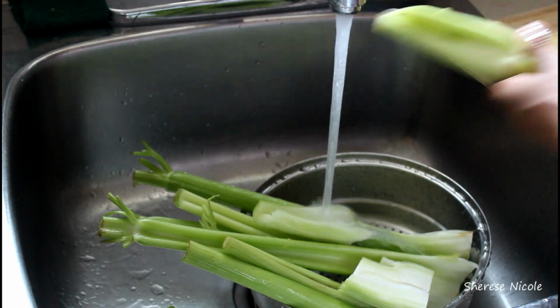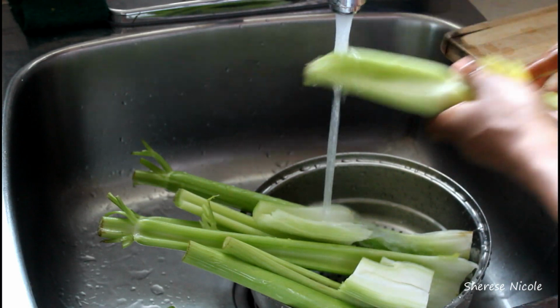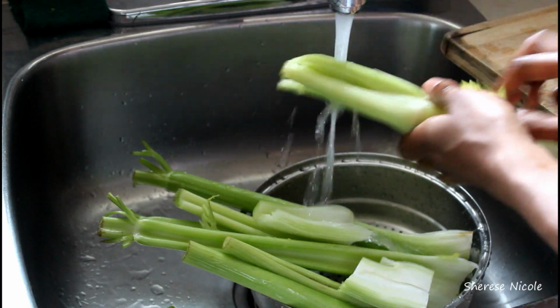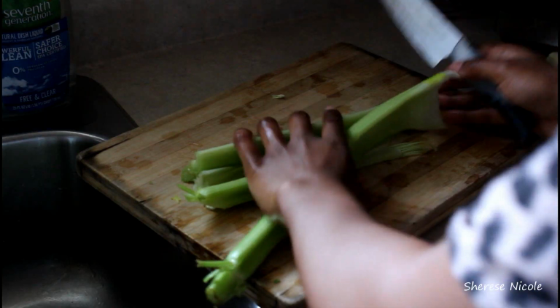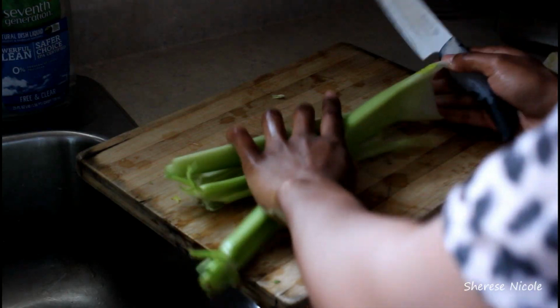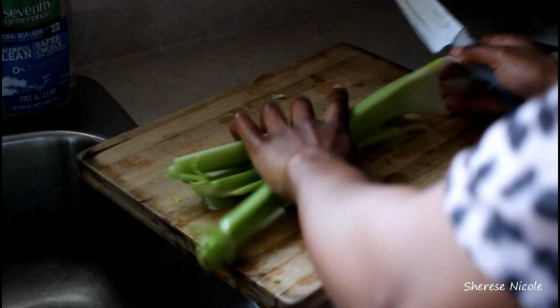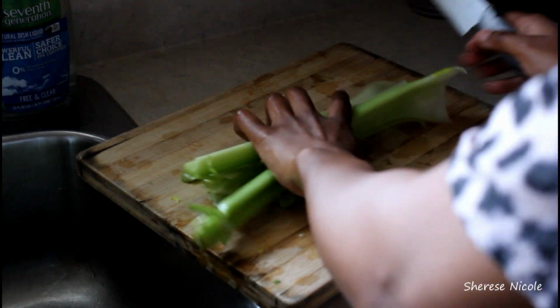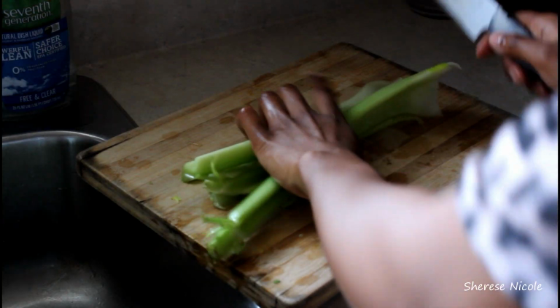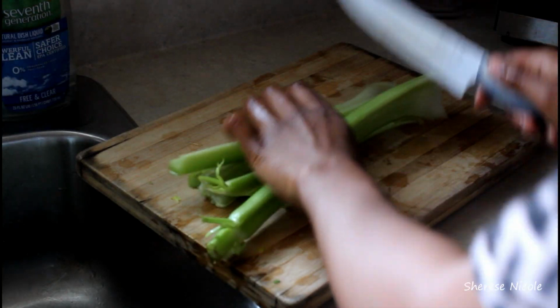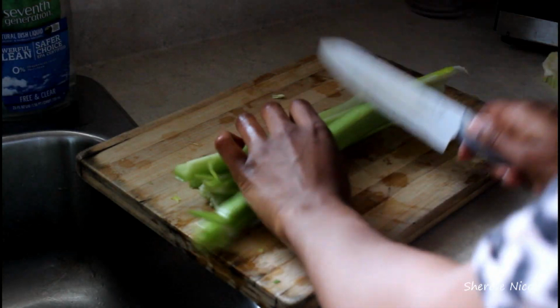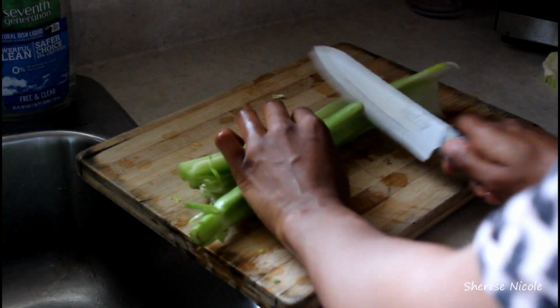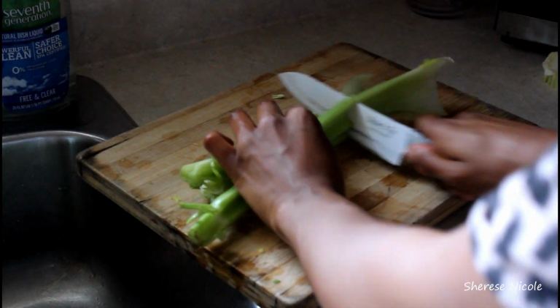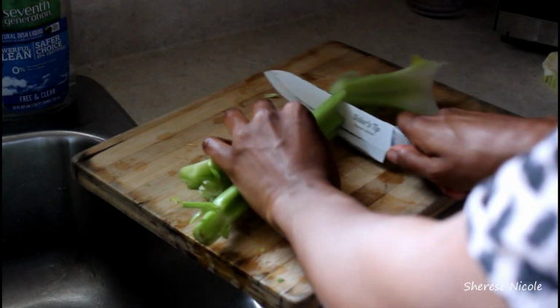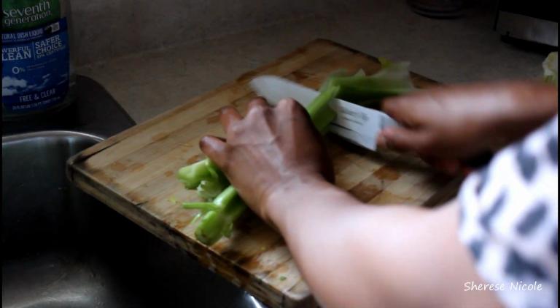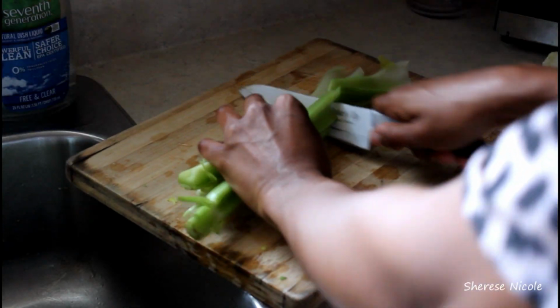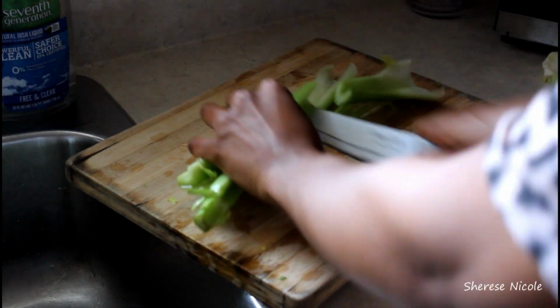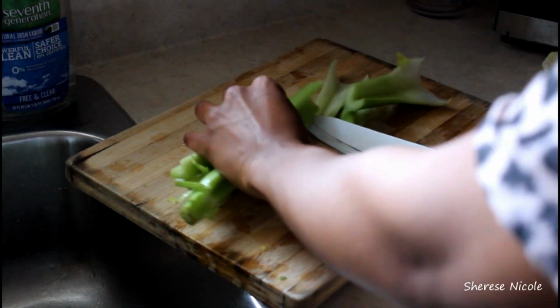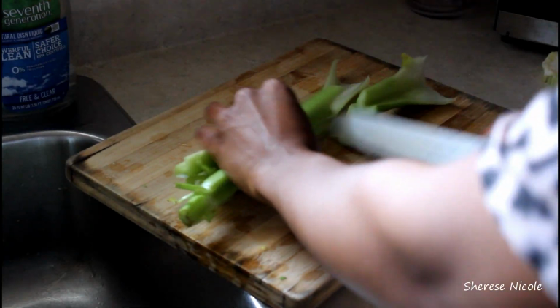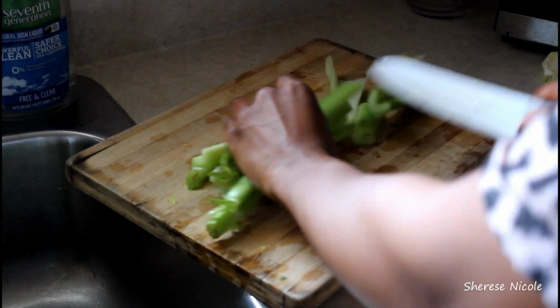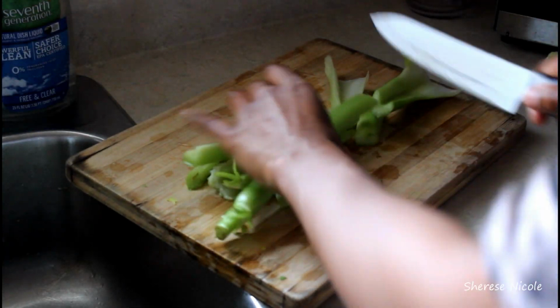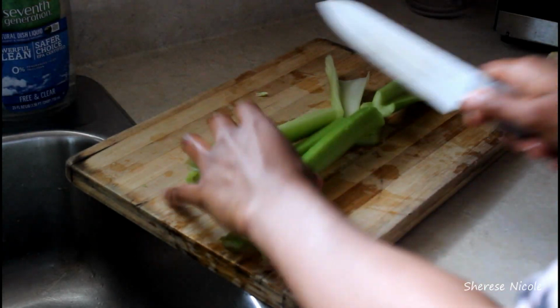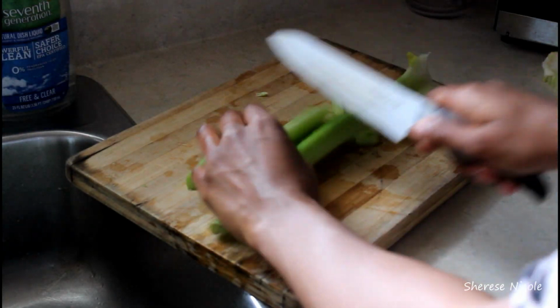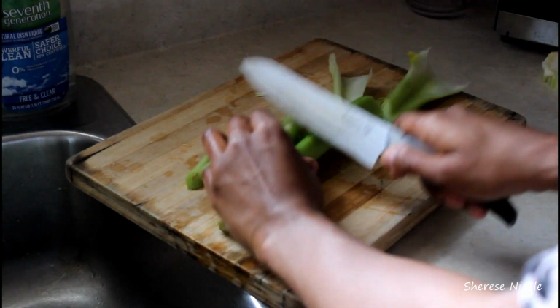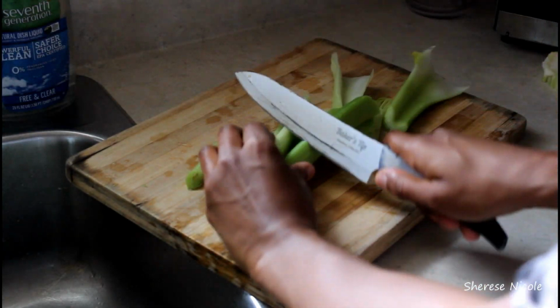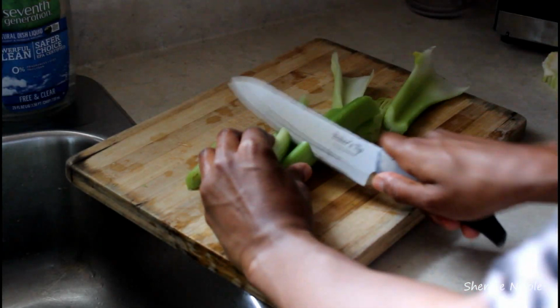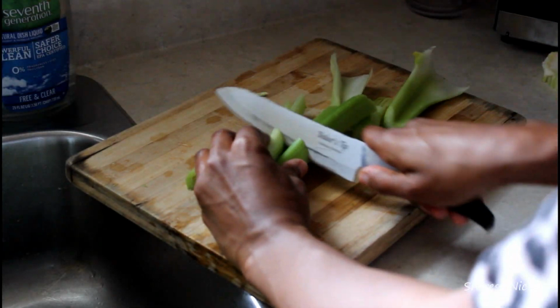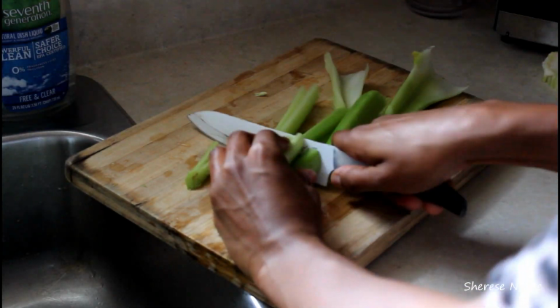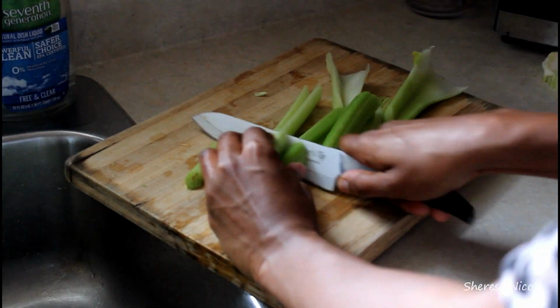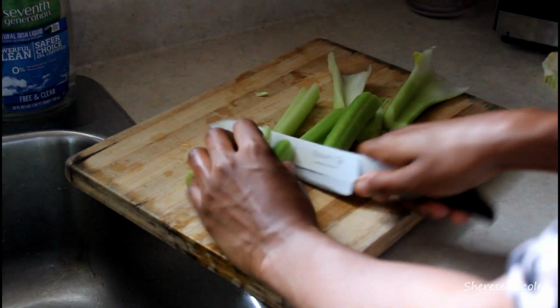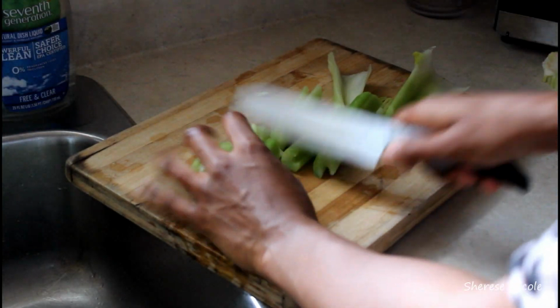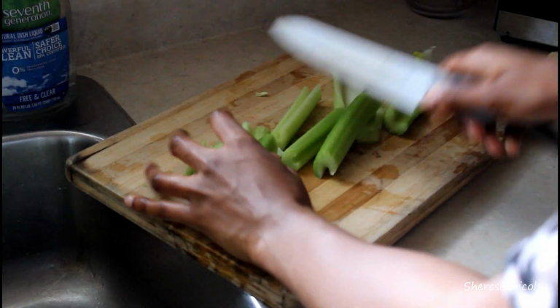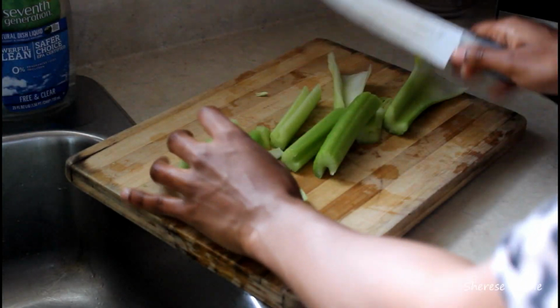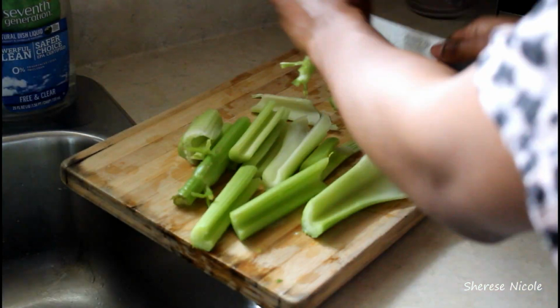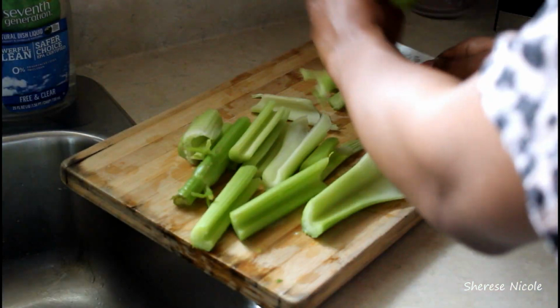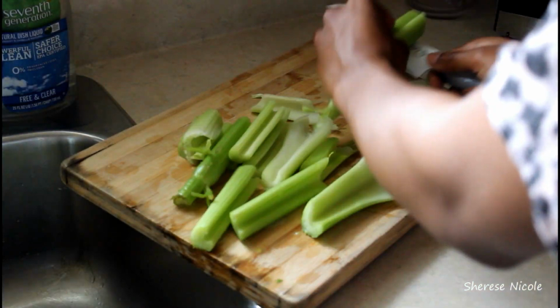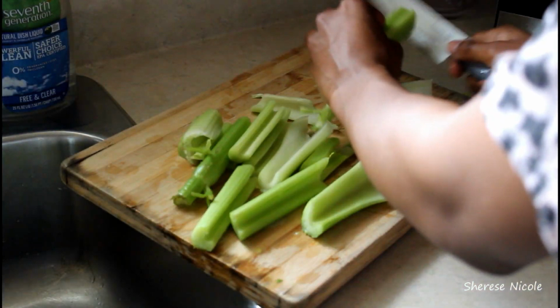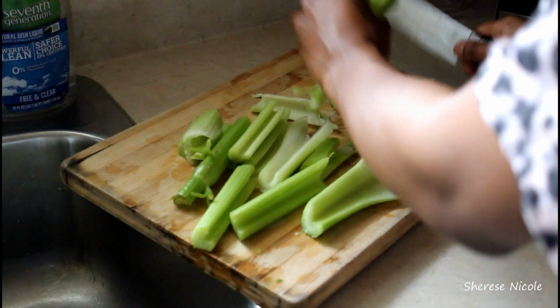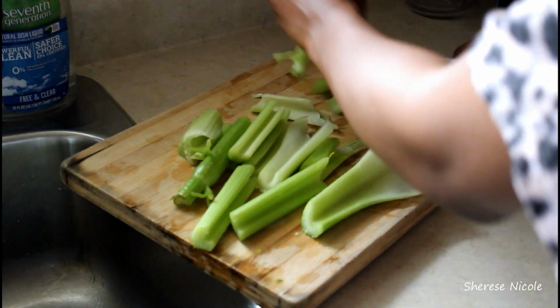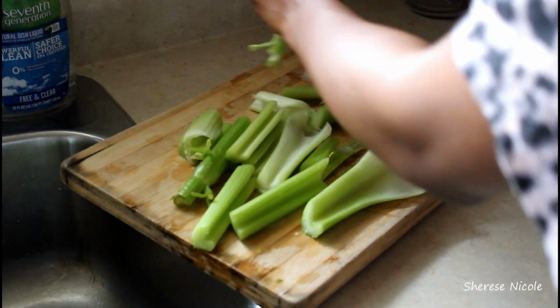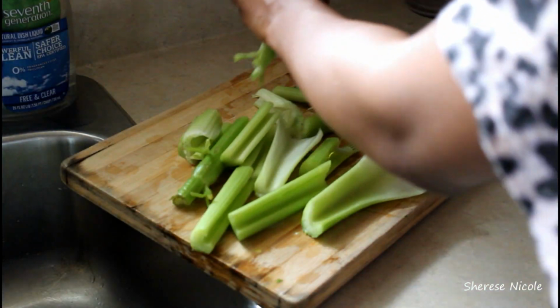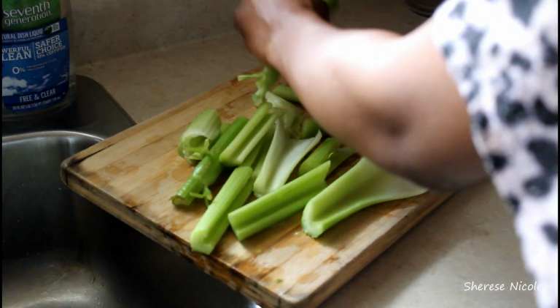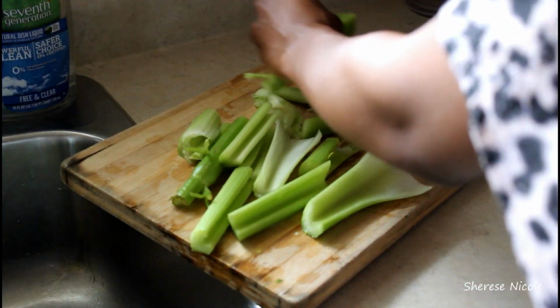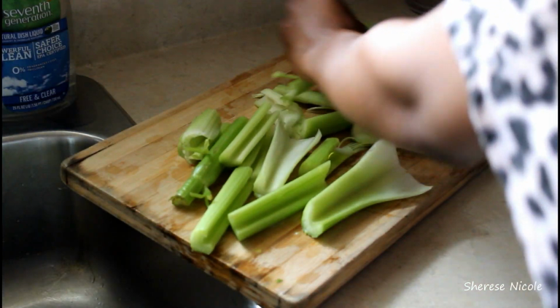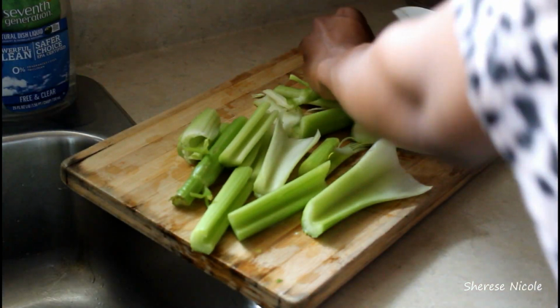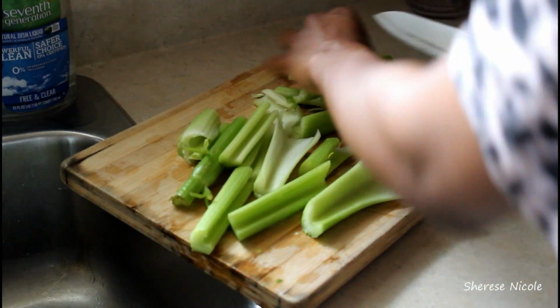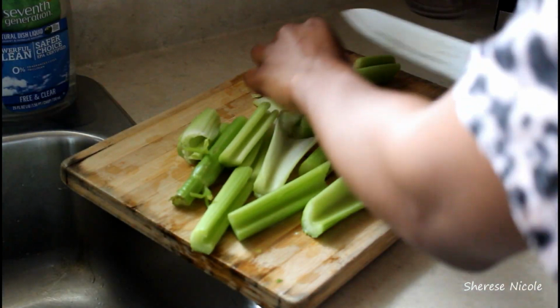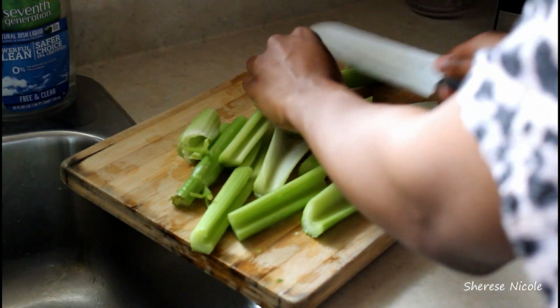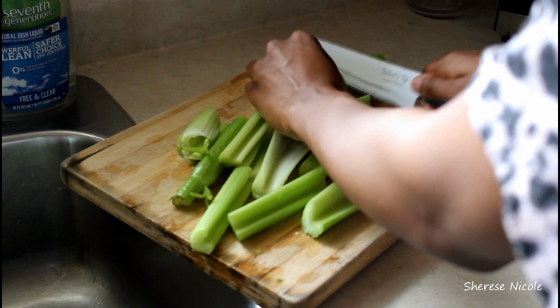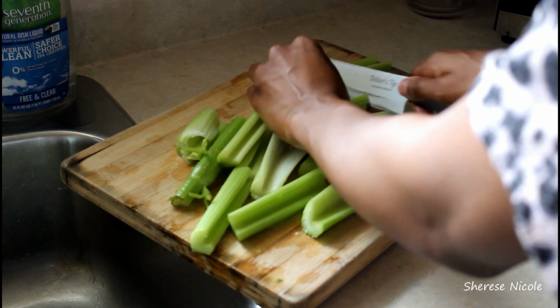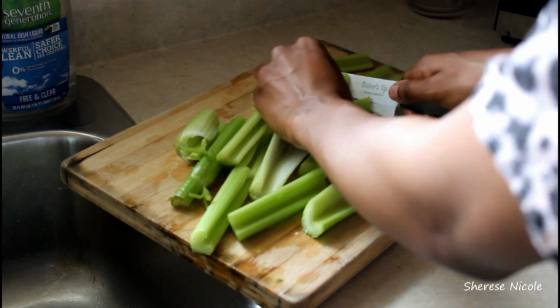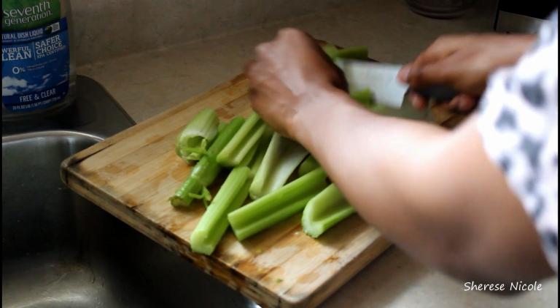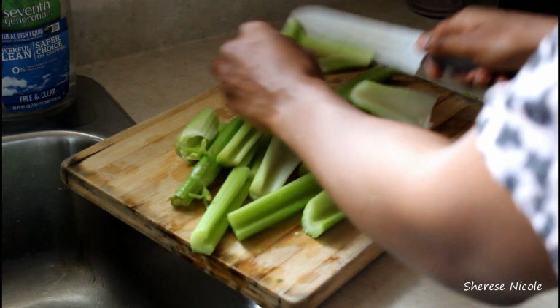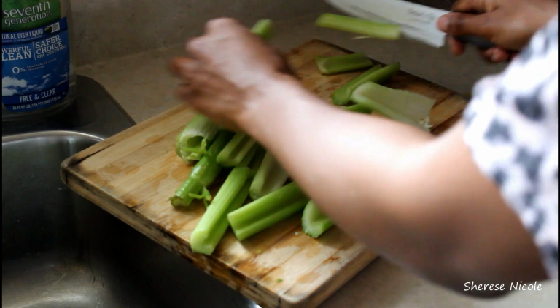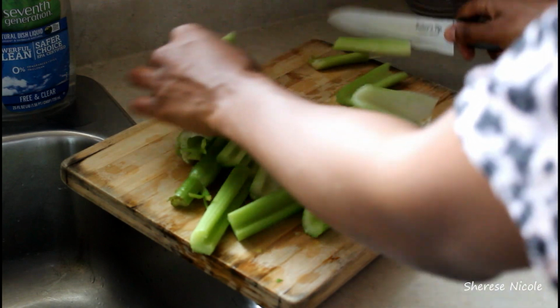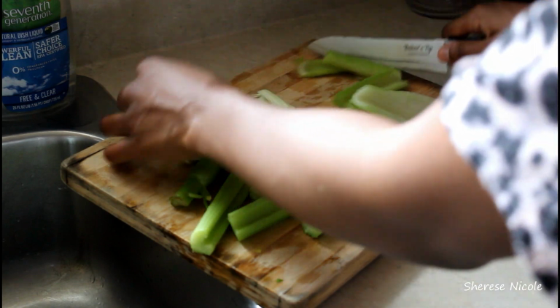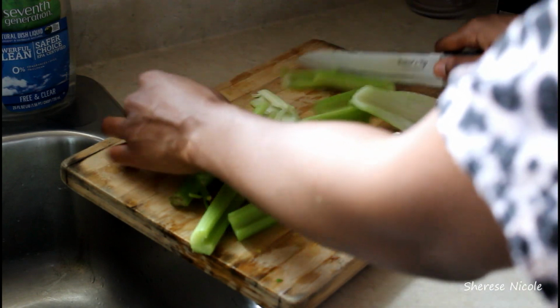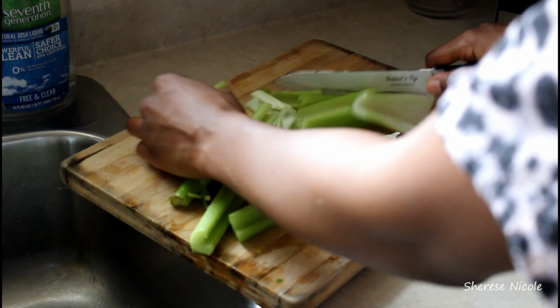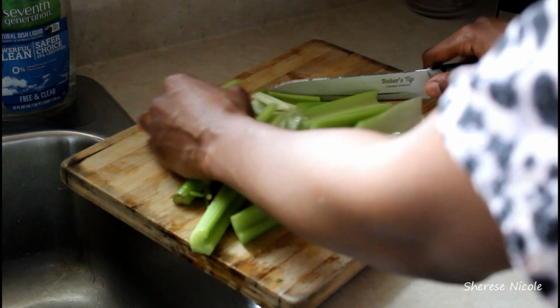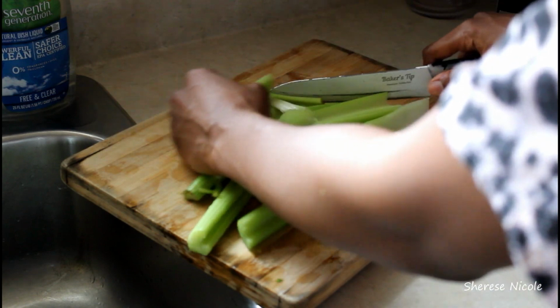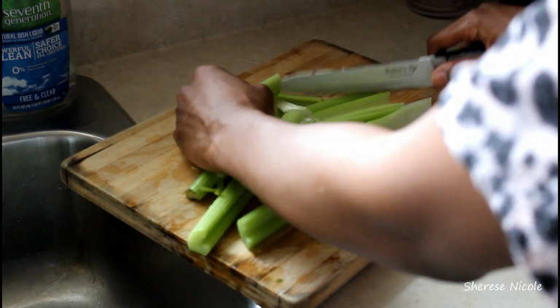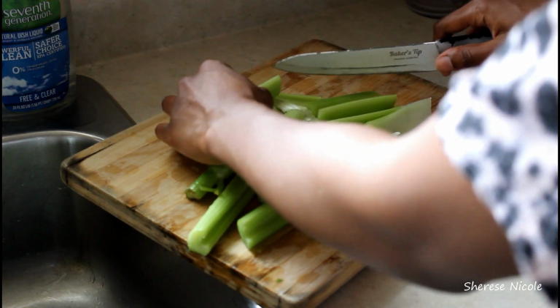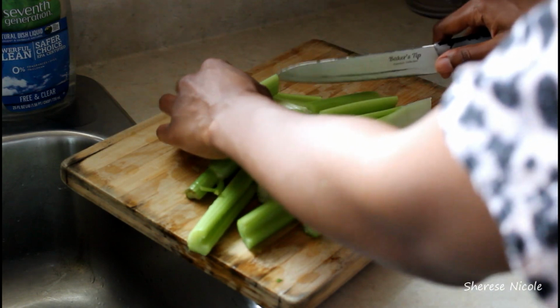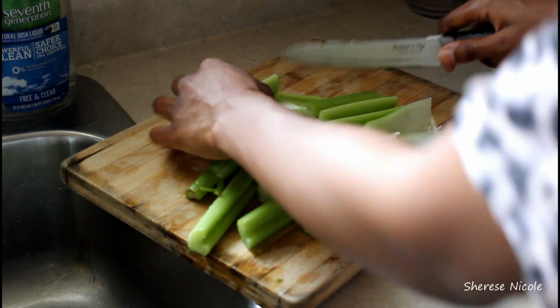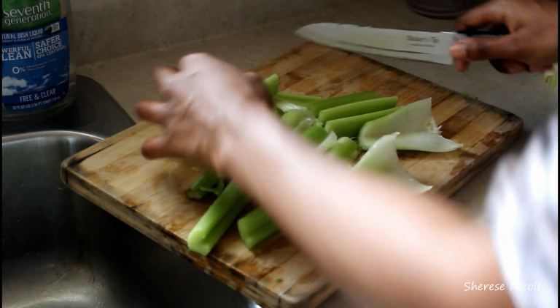Once everything's all cleaned, I'm going to make it a little easier for my Vitamix to blend everything, so I'm just going to chop it roughly in half.